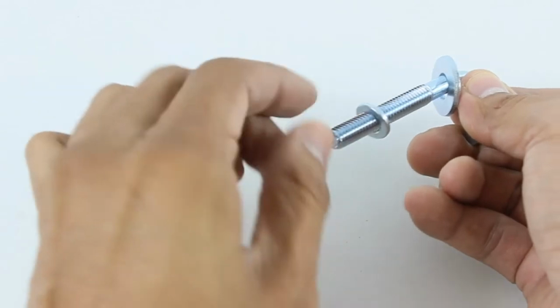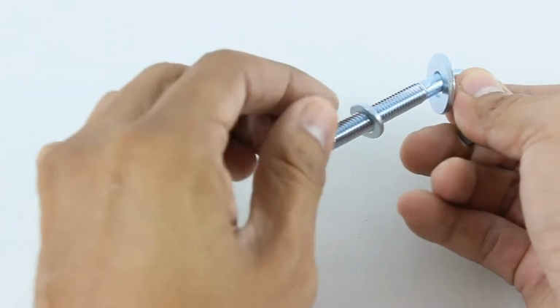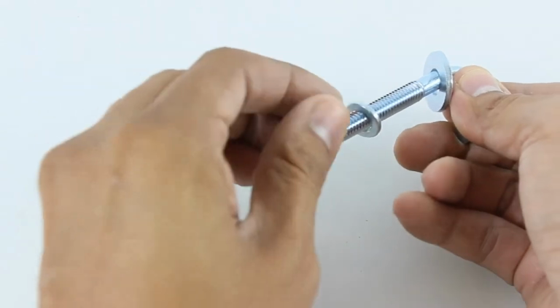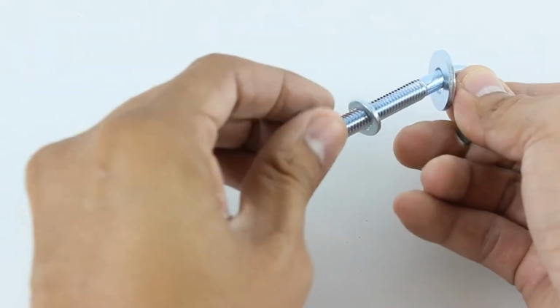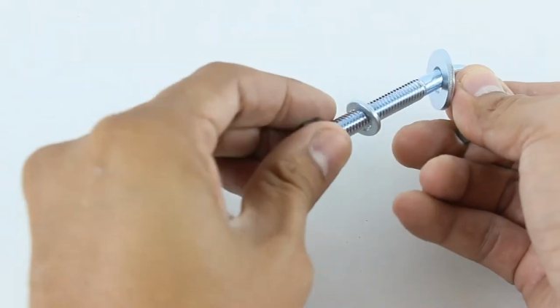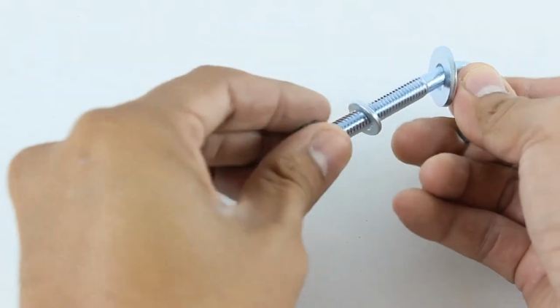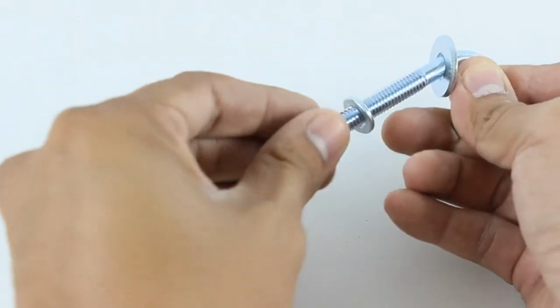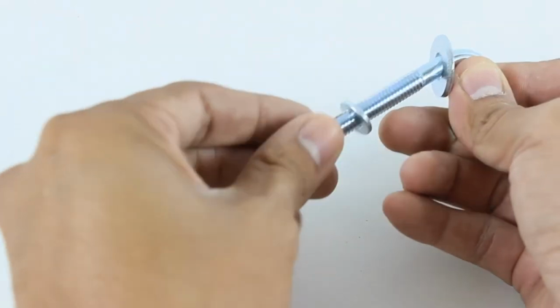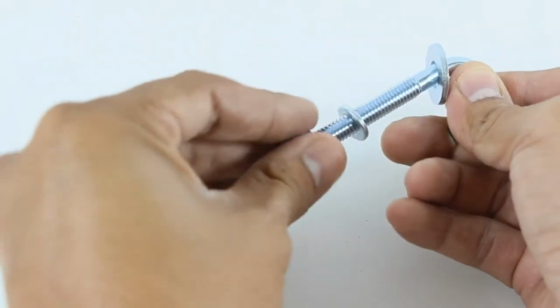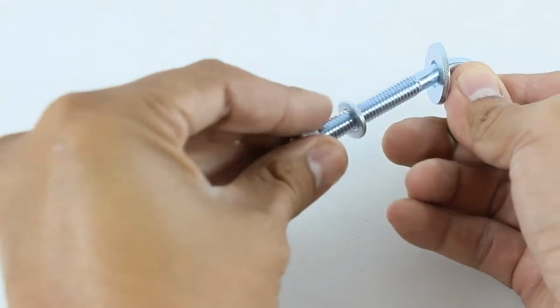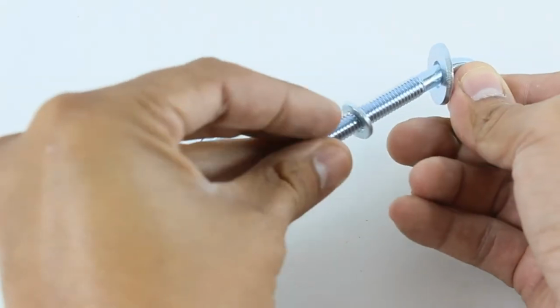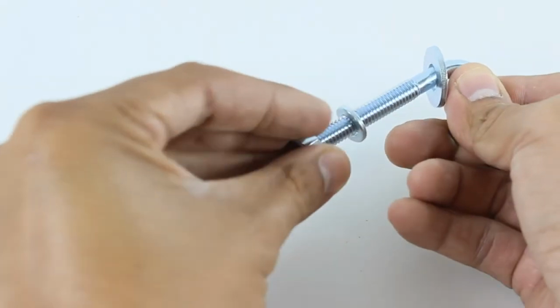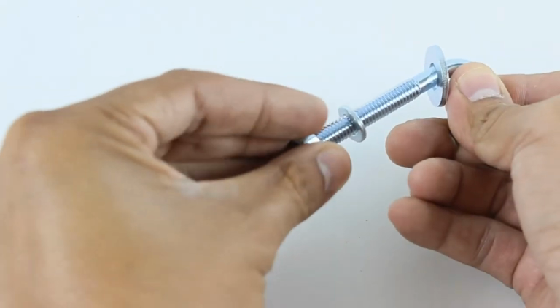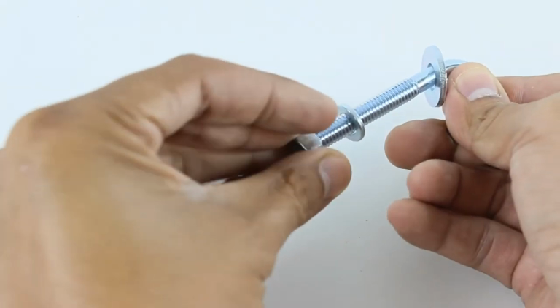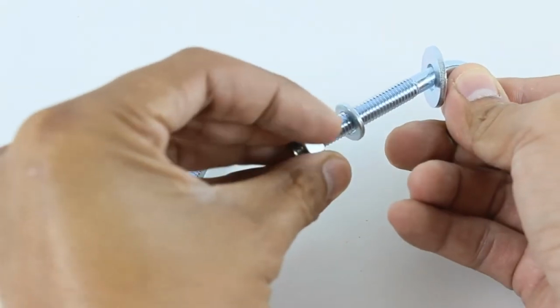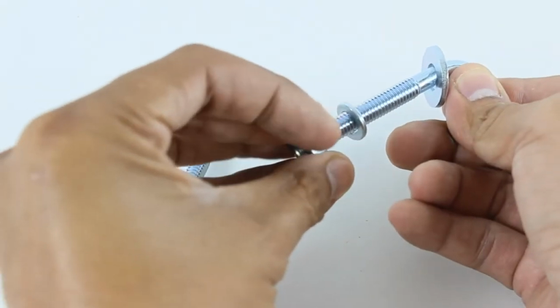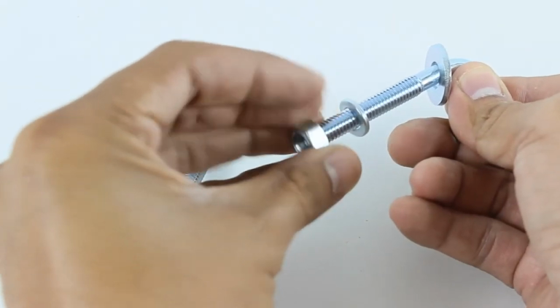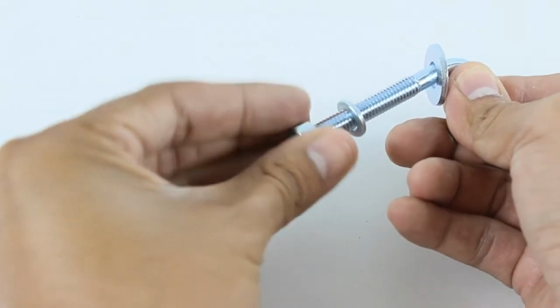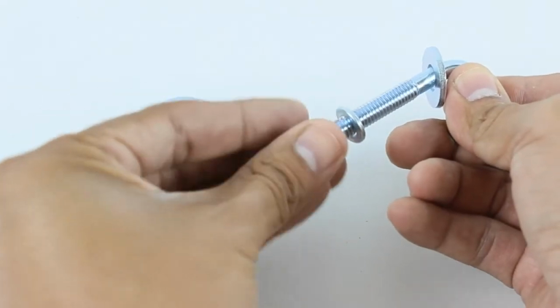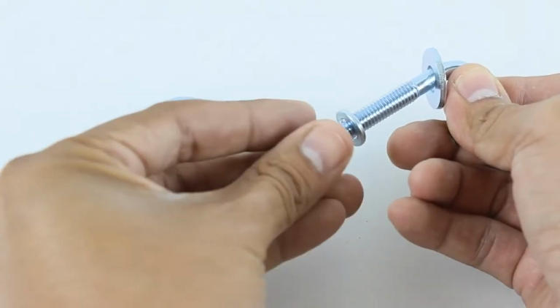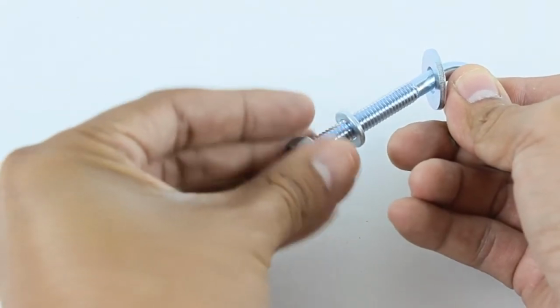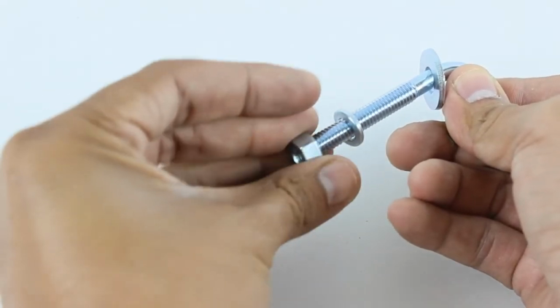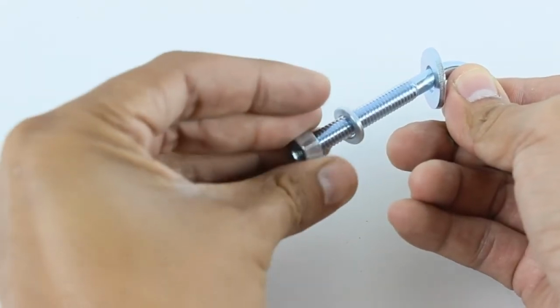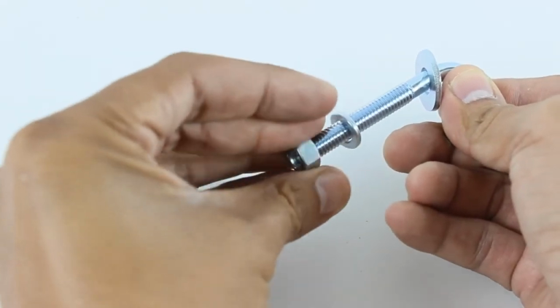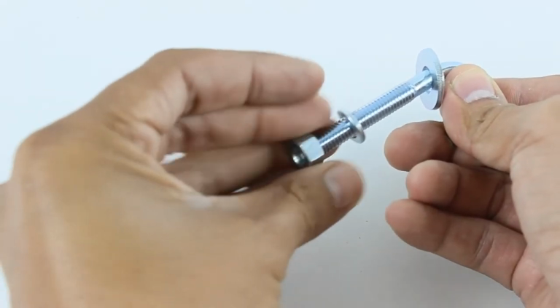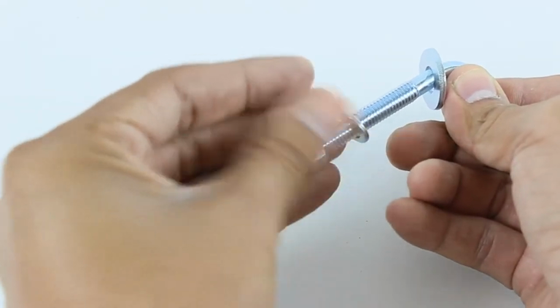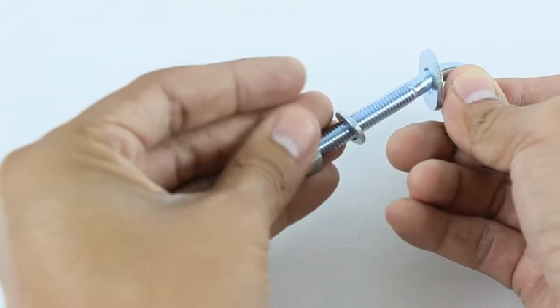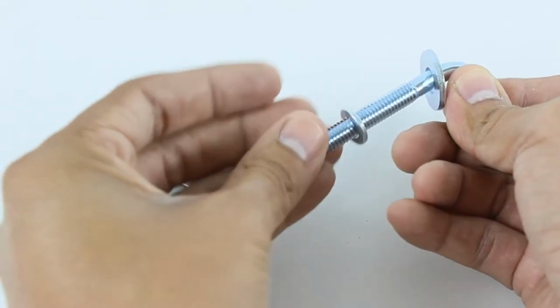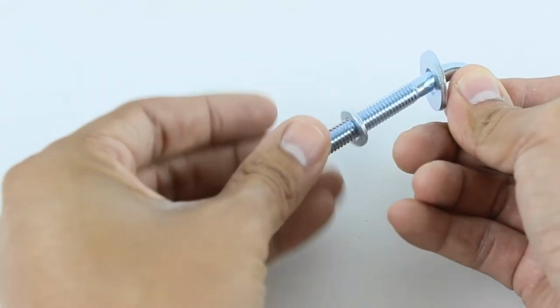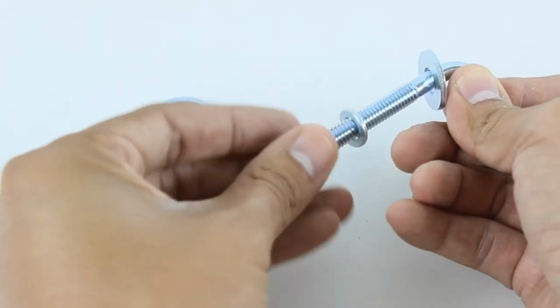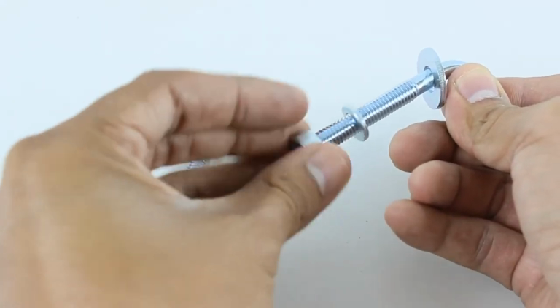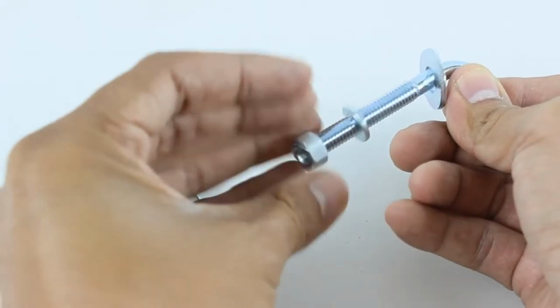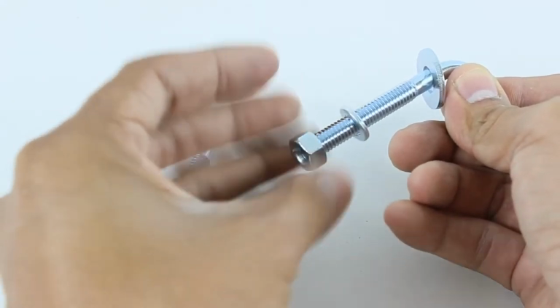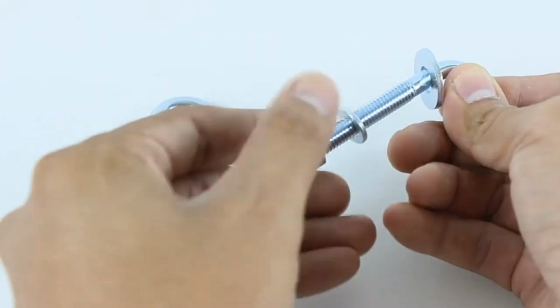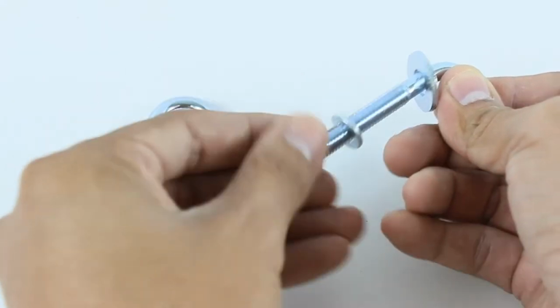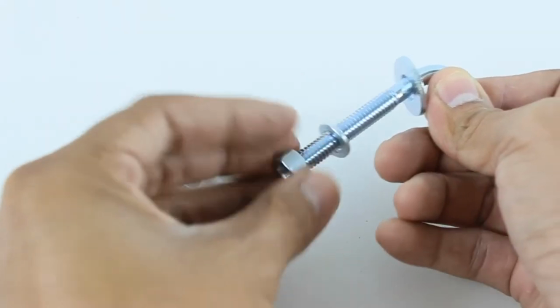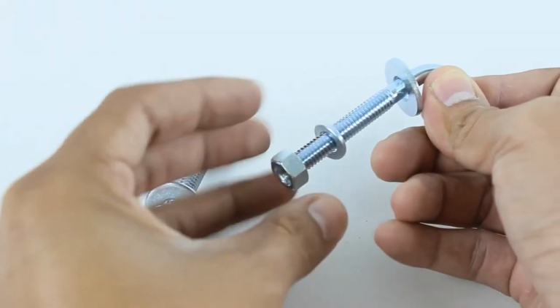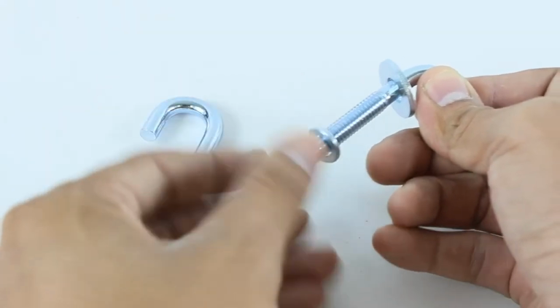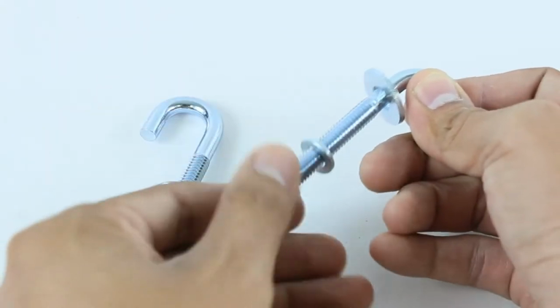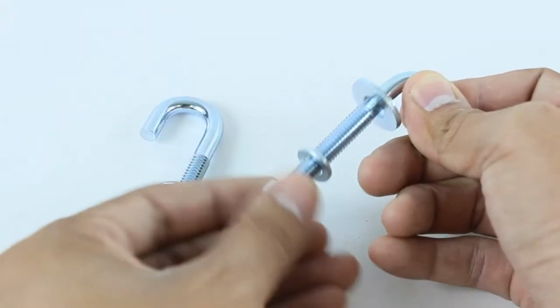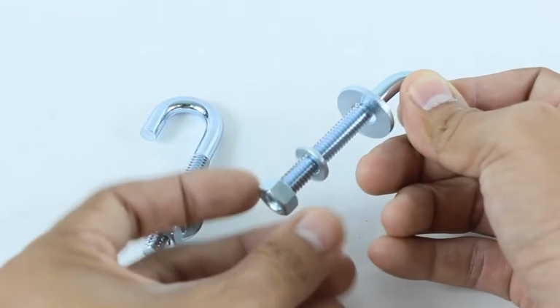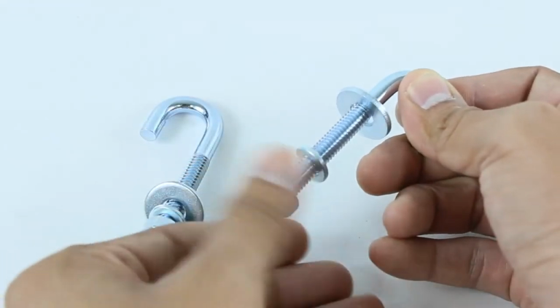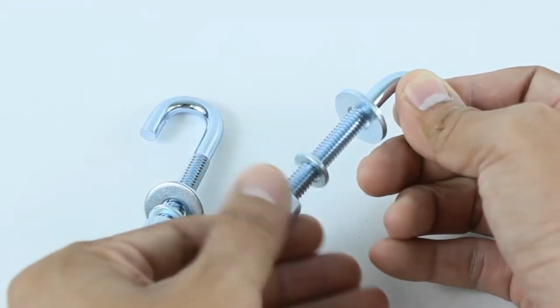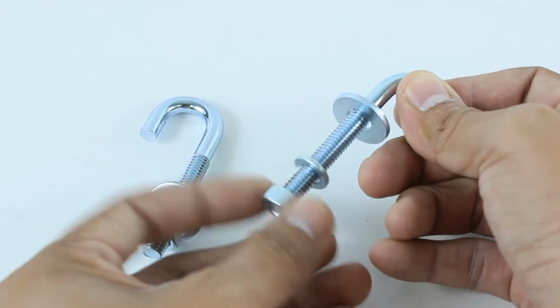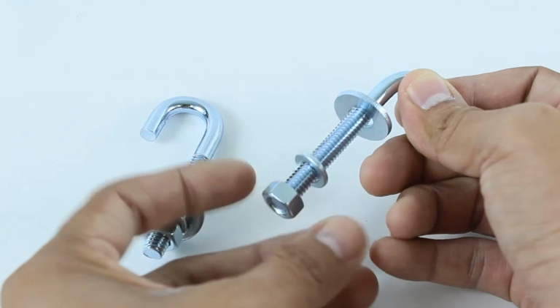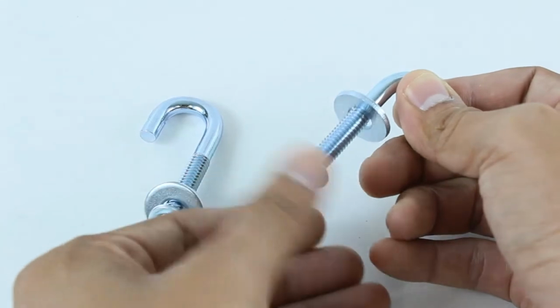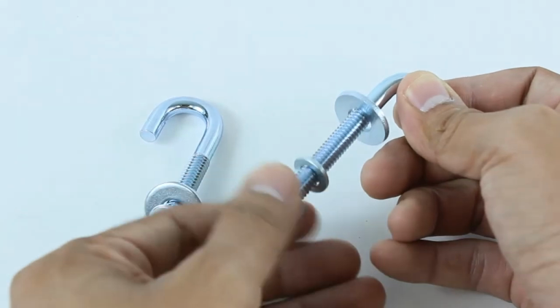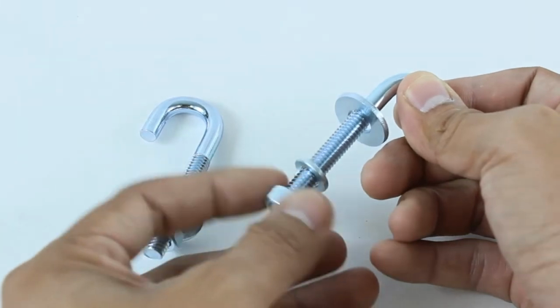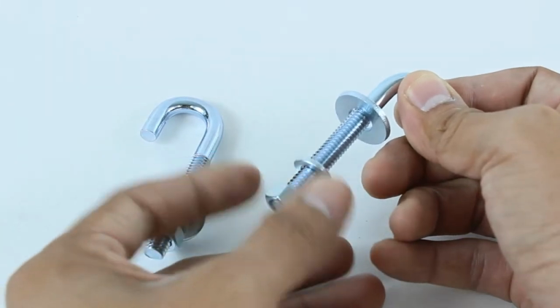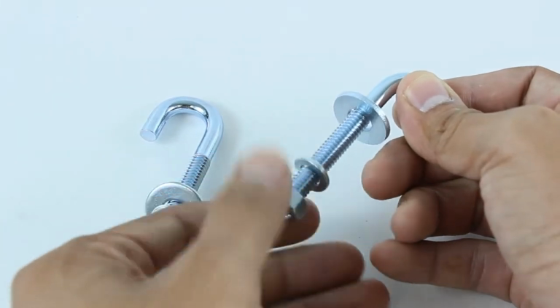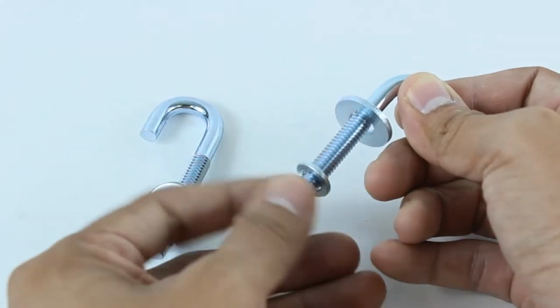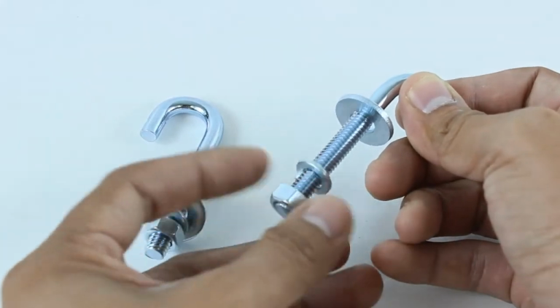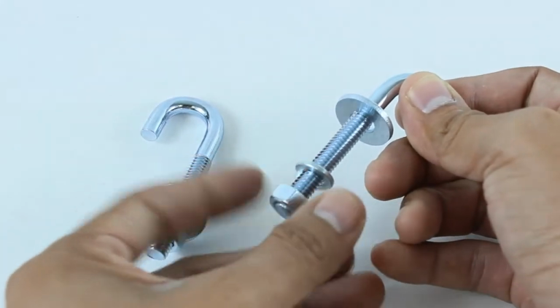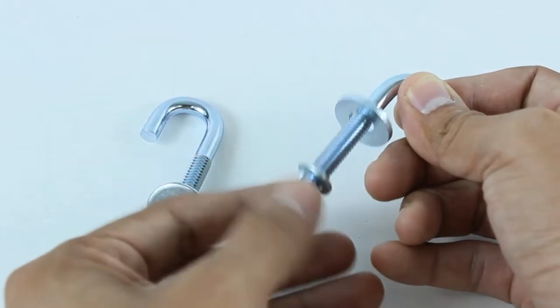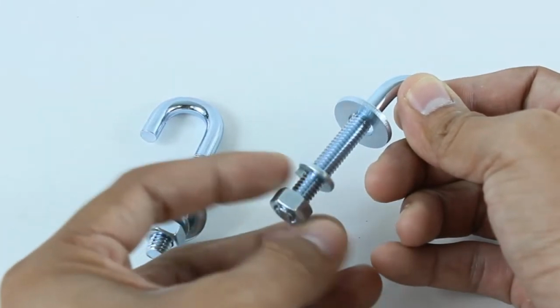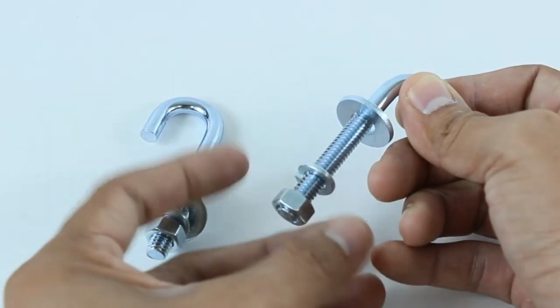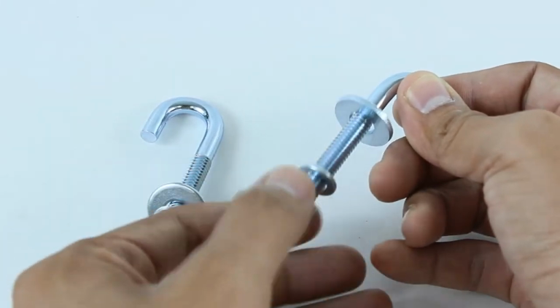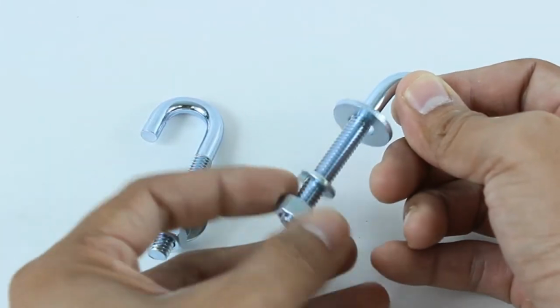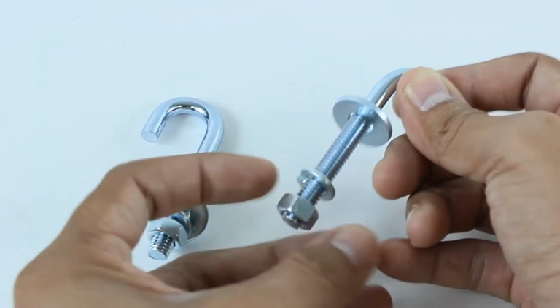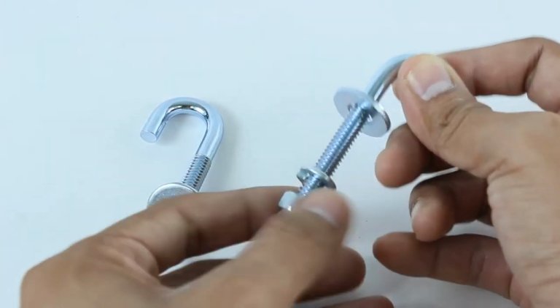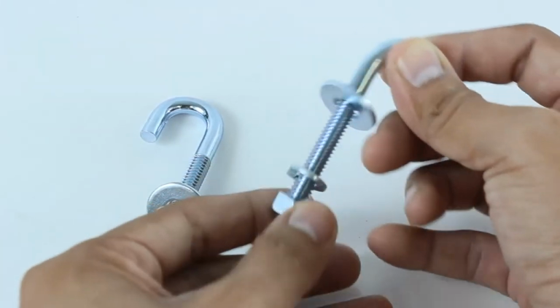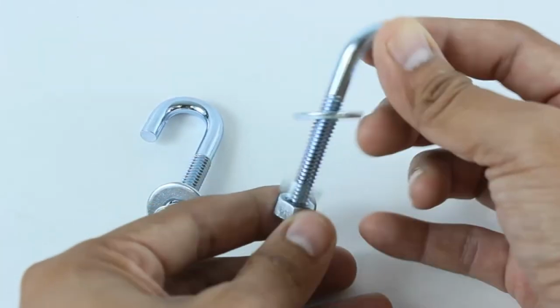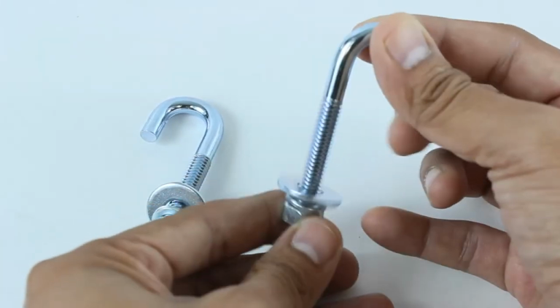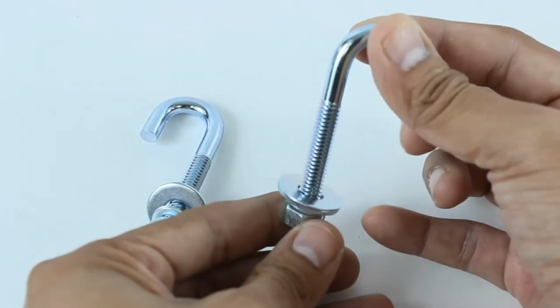The kit includes two J-bolts, two flat washers, two split lock washers, and two hex nuts.